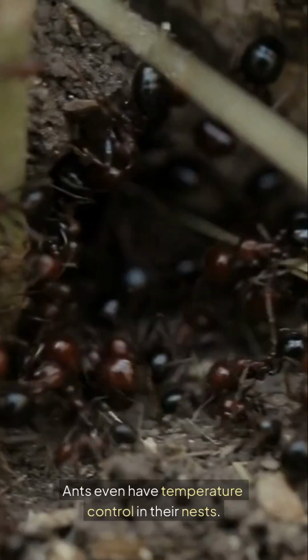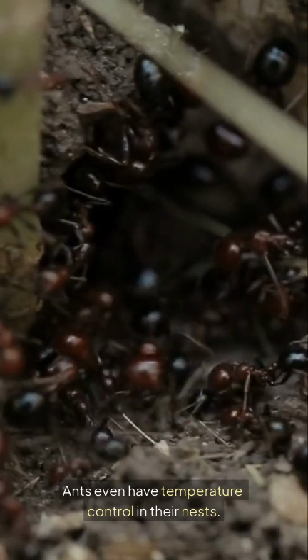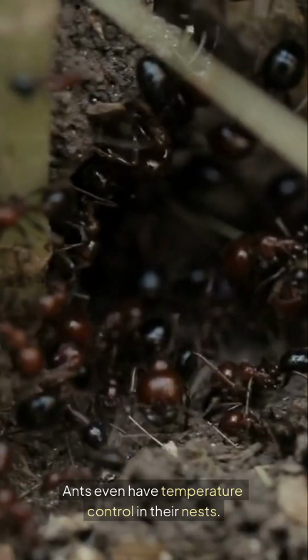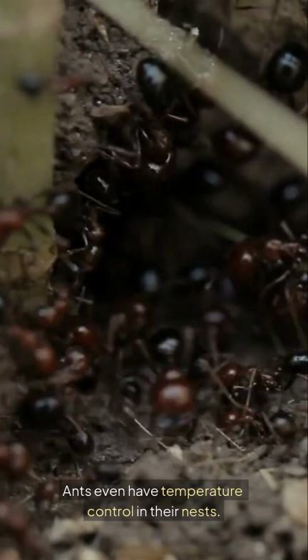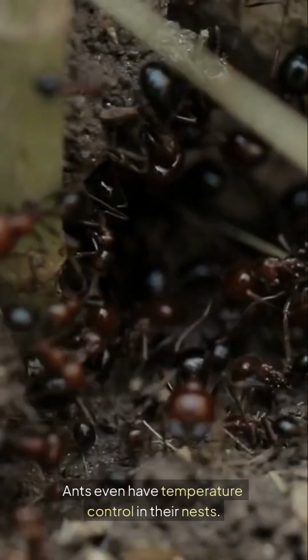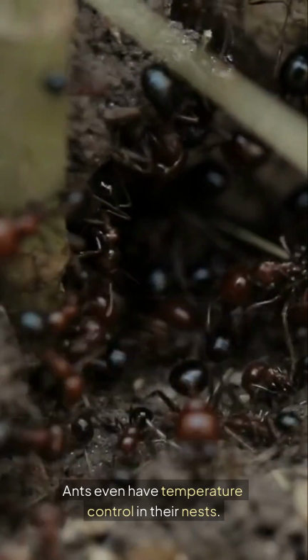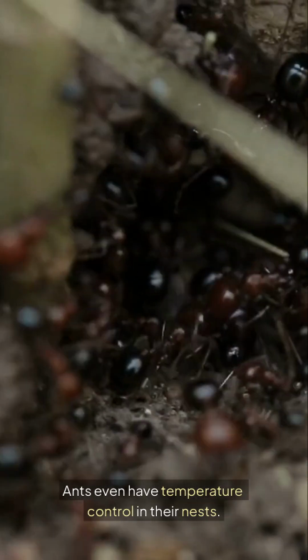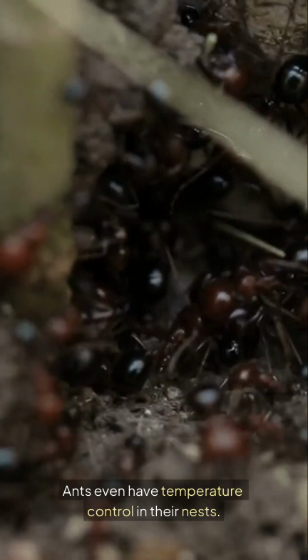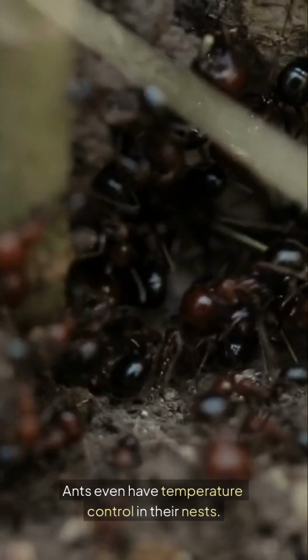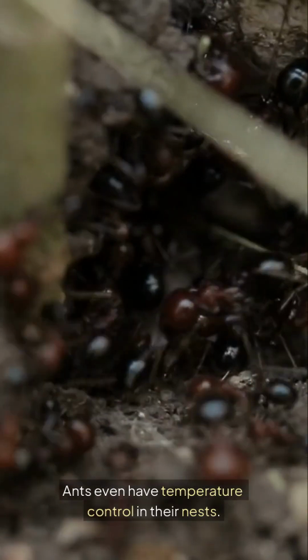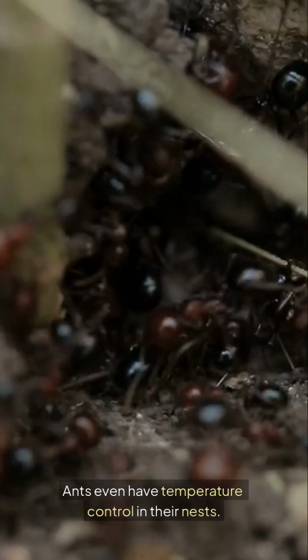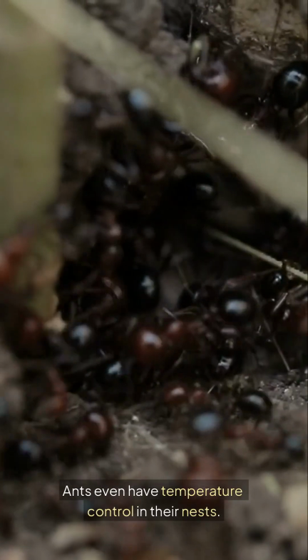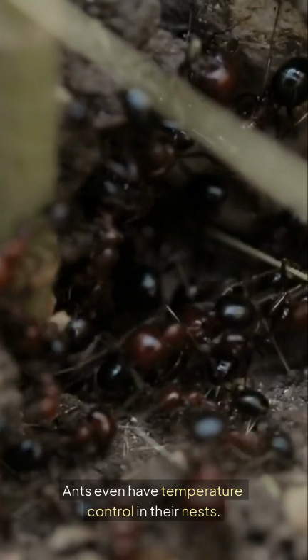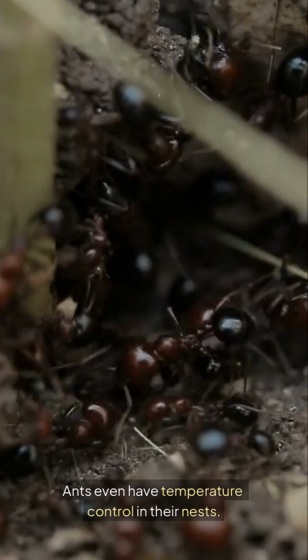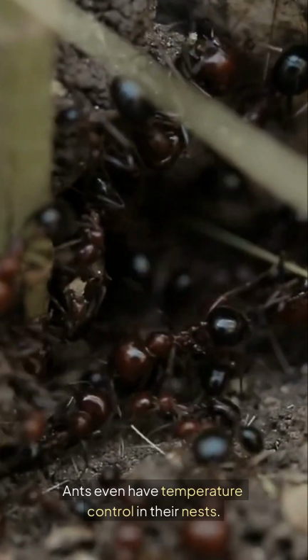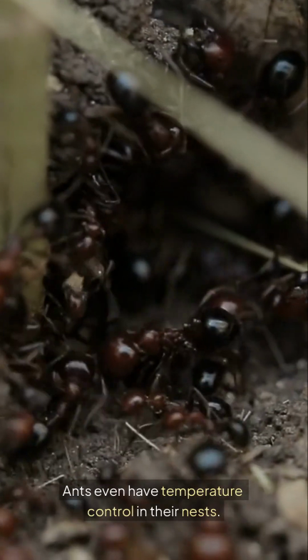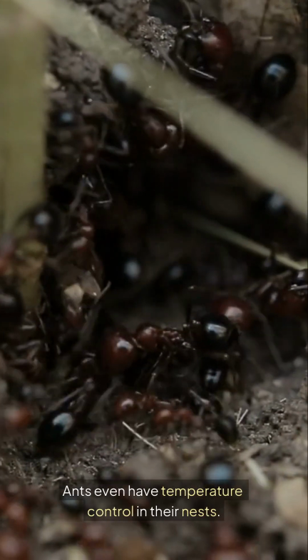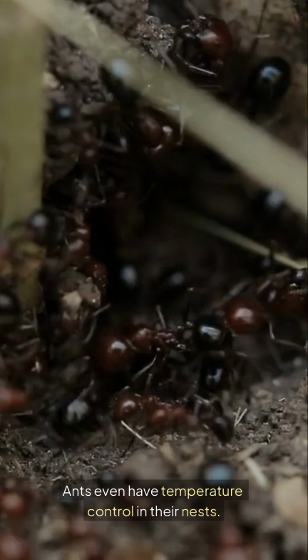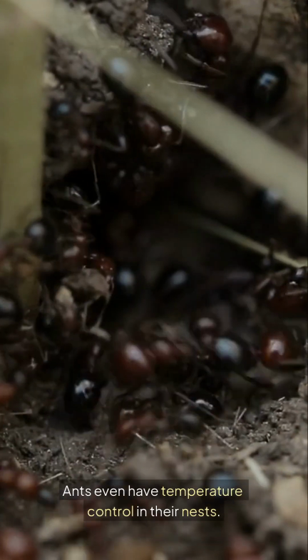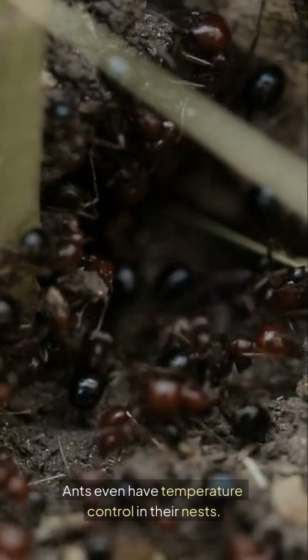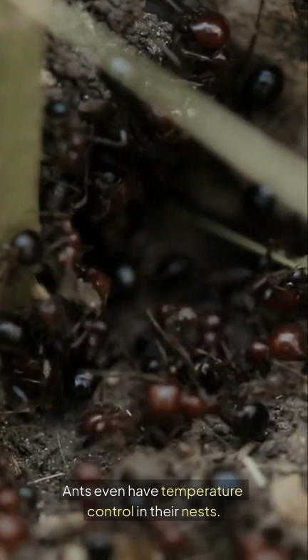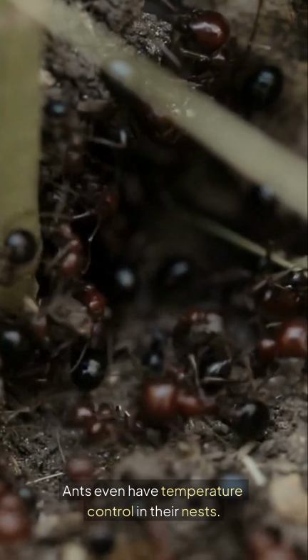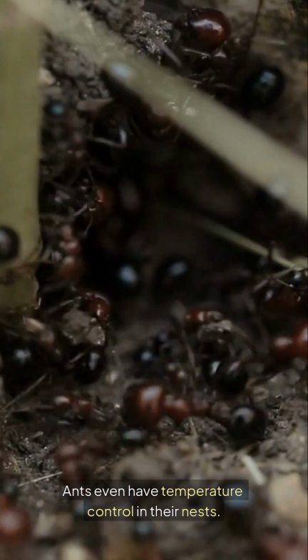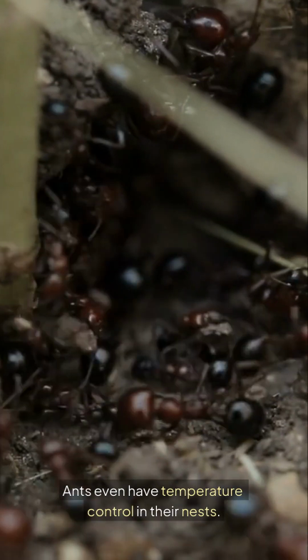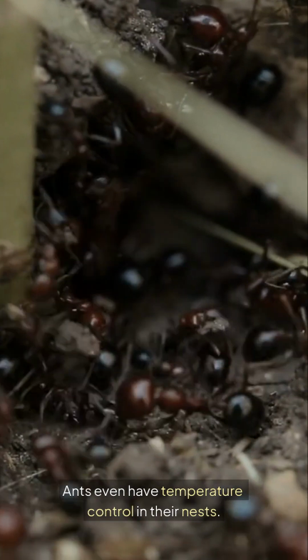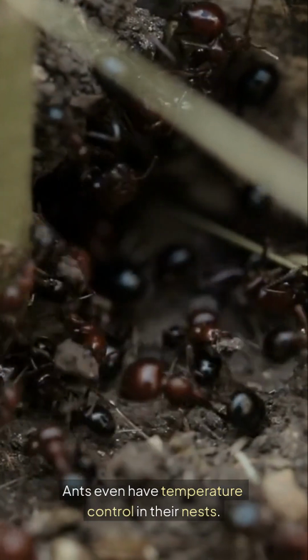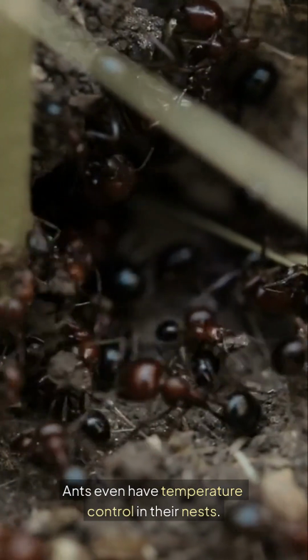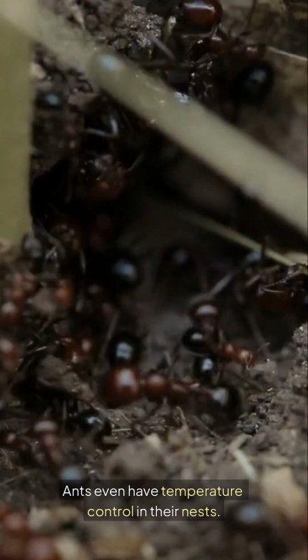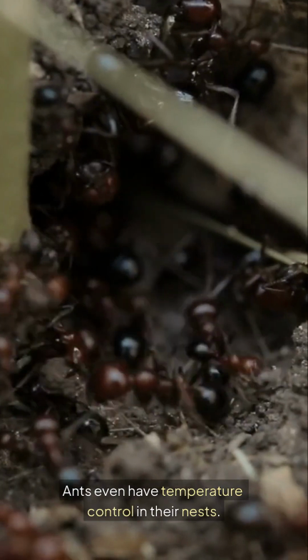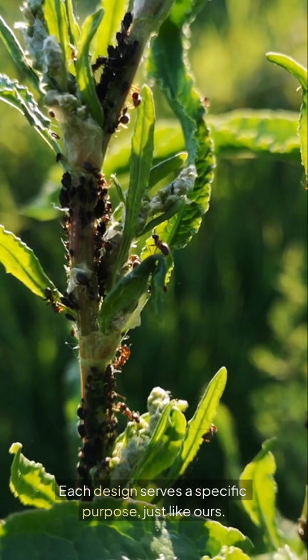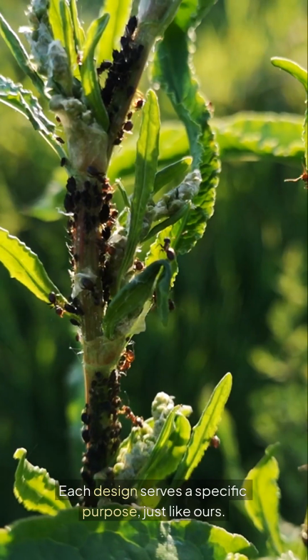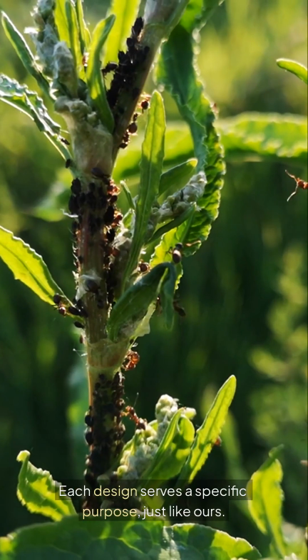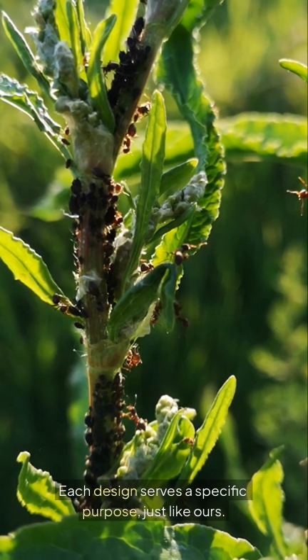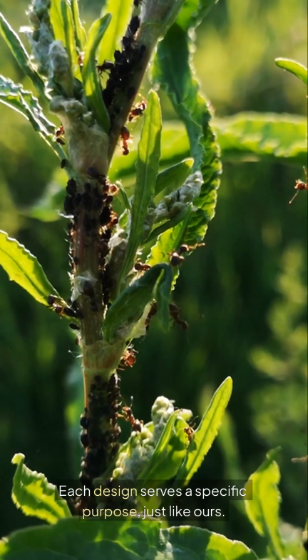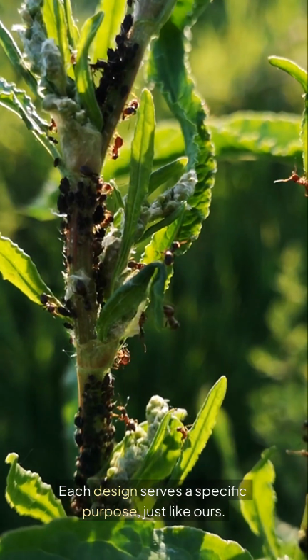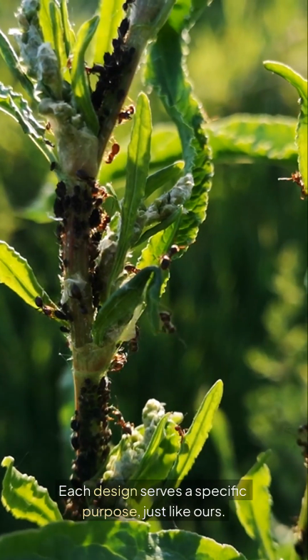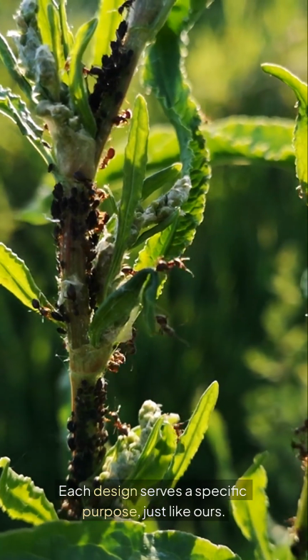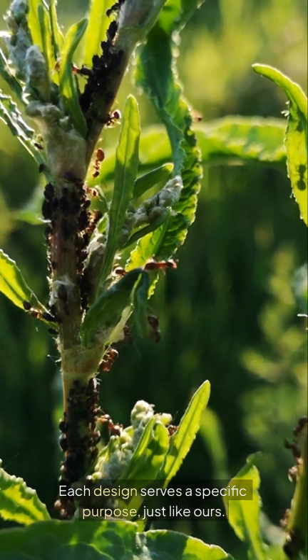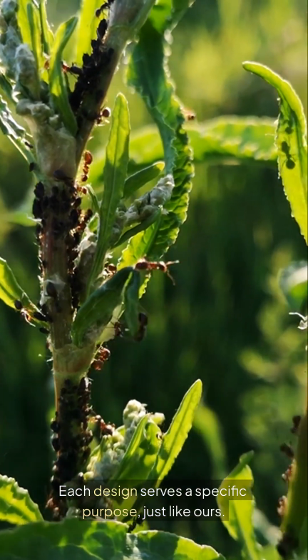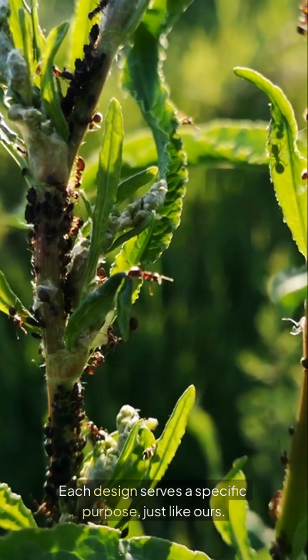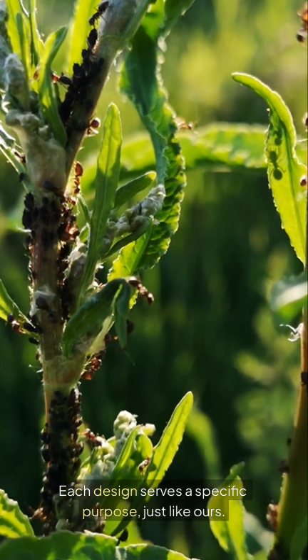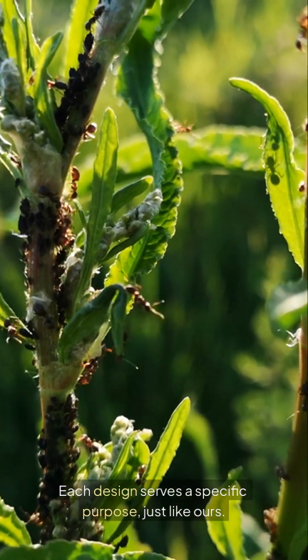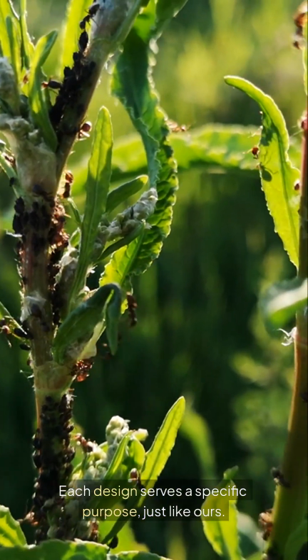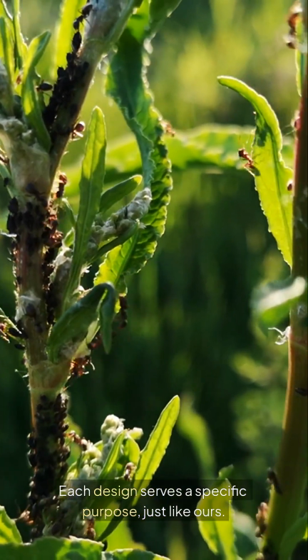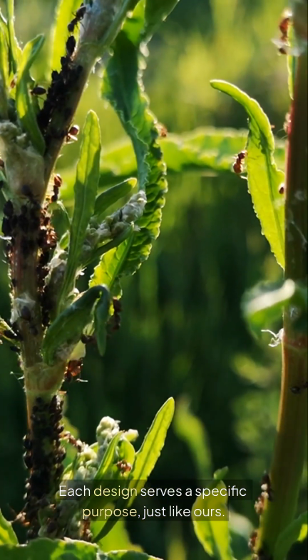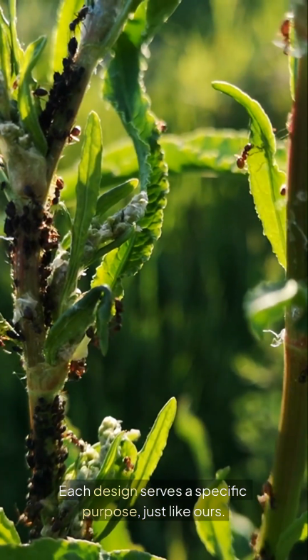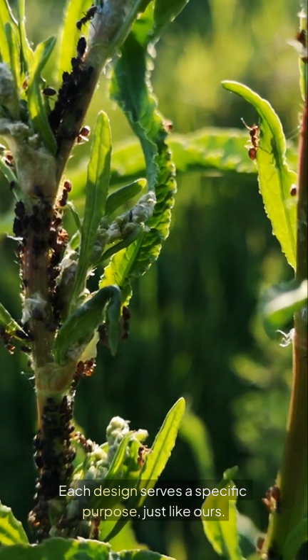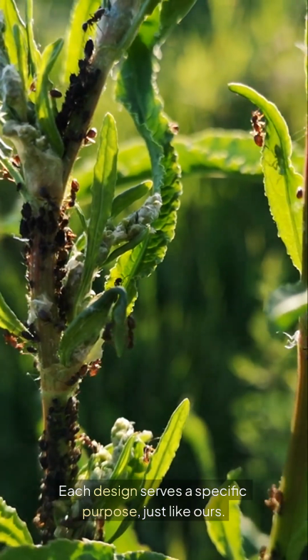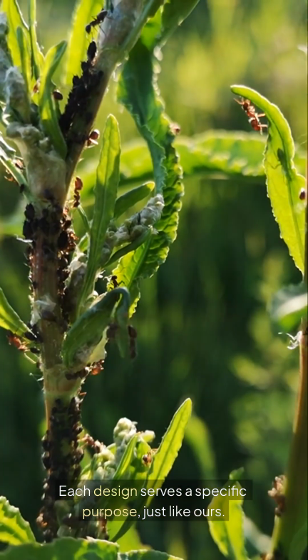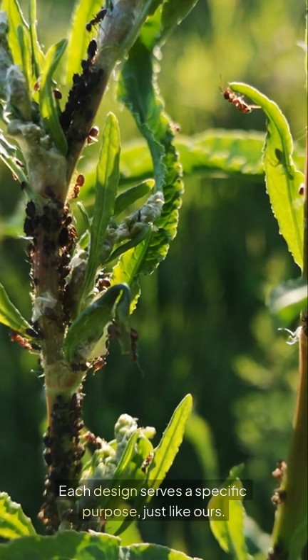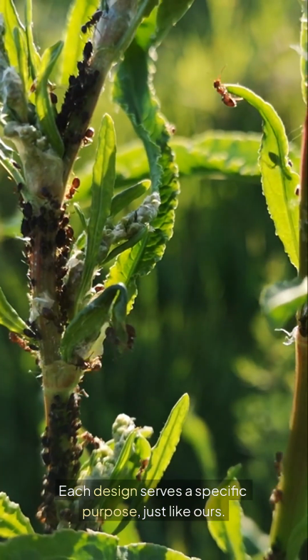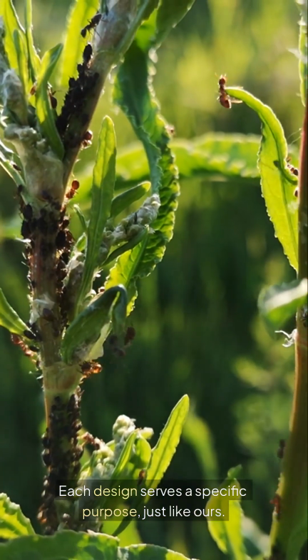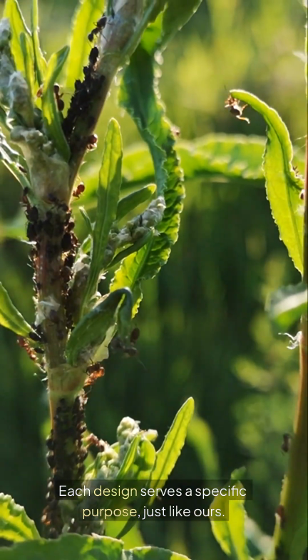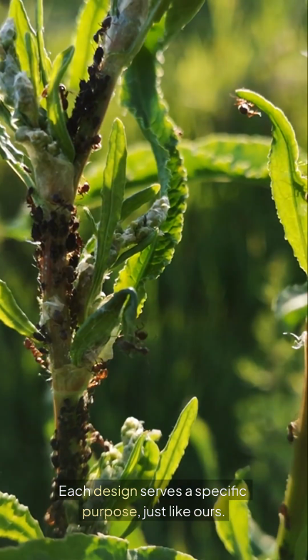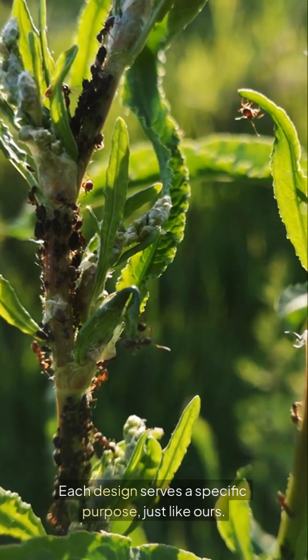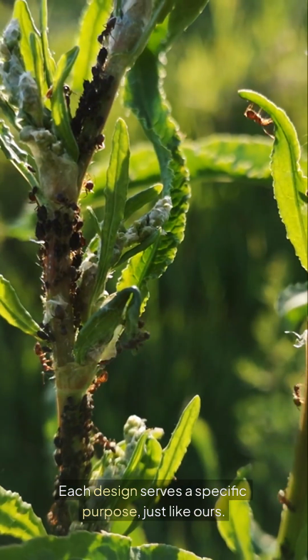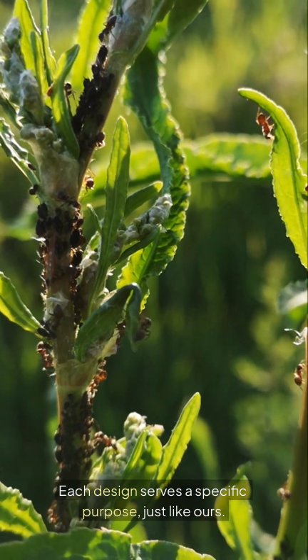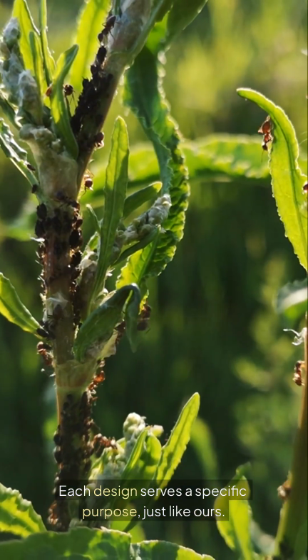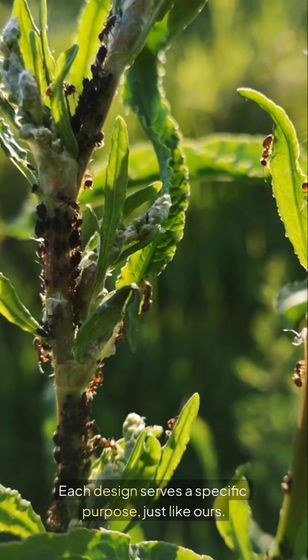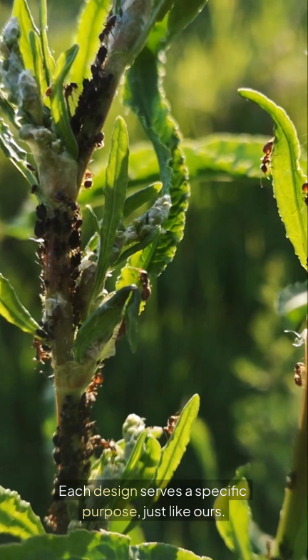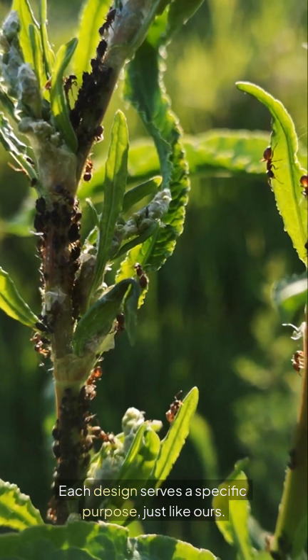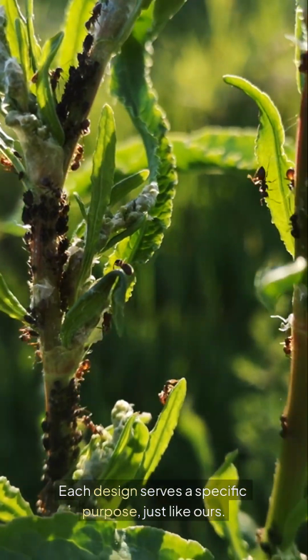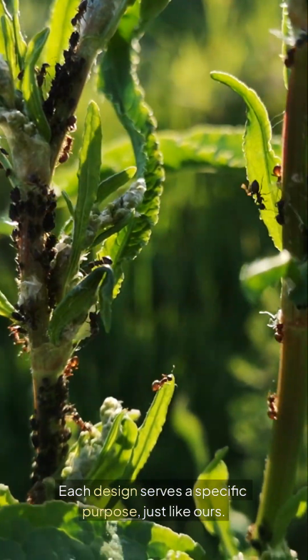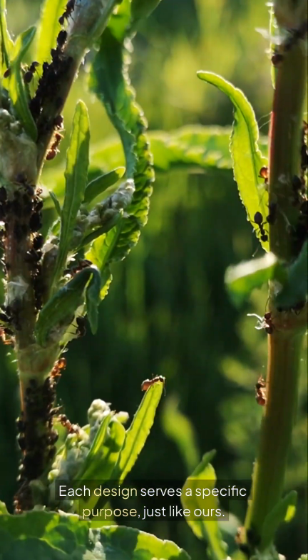Ants even have temperature control in their nests. Each design serves a specific purpose, just like ours.